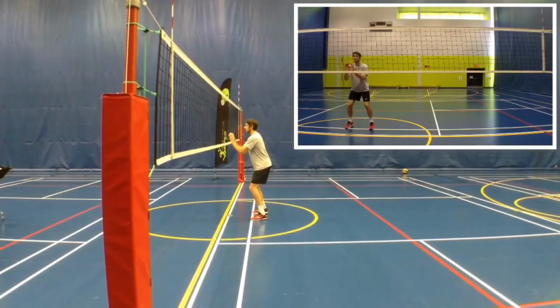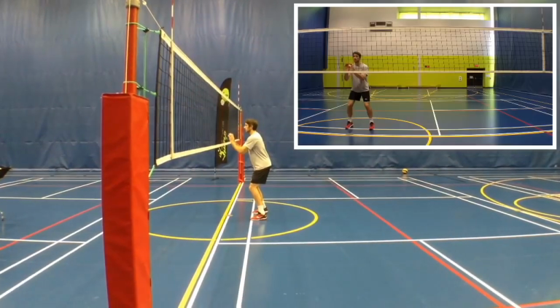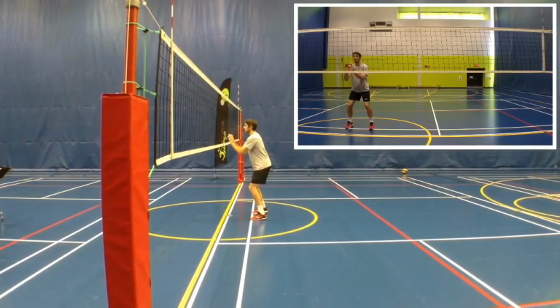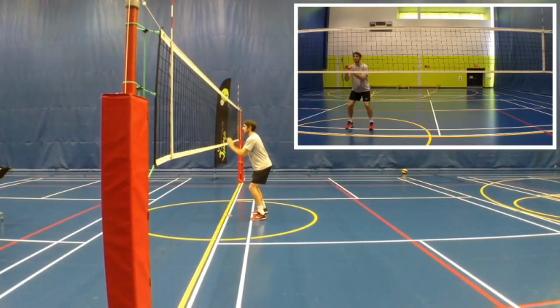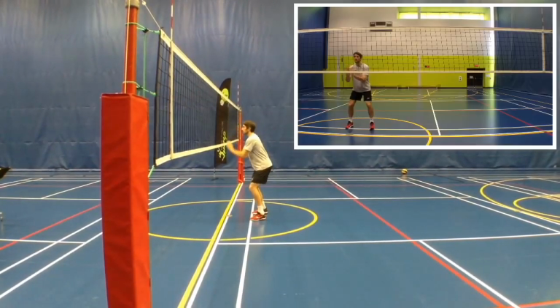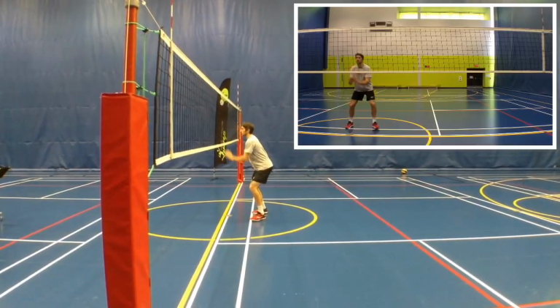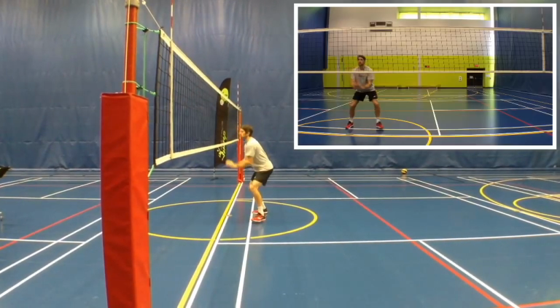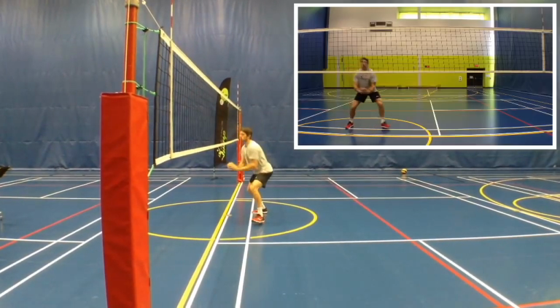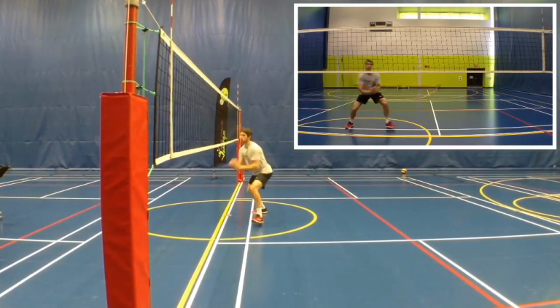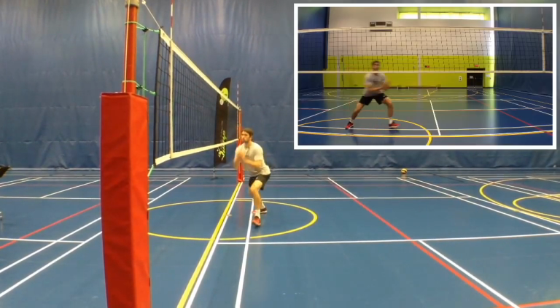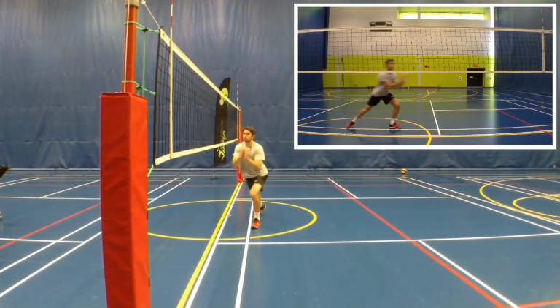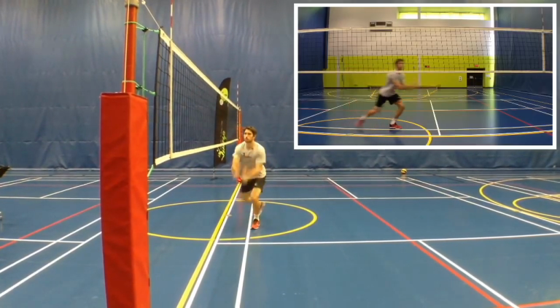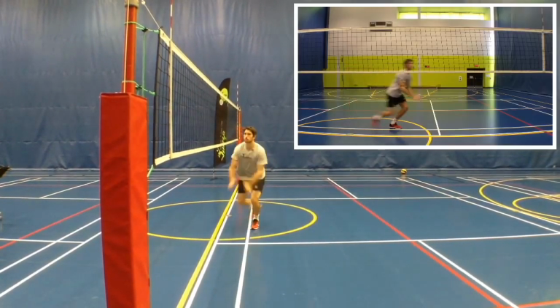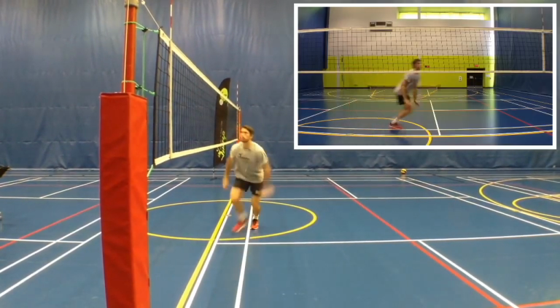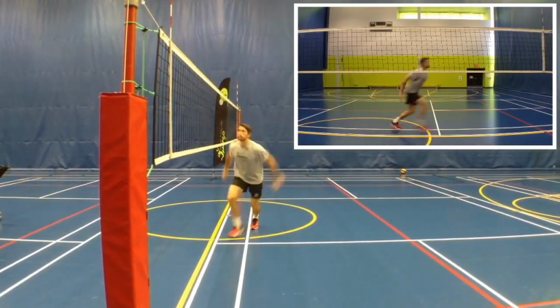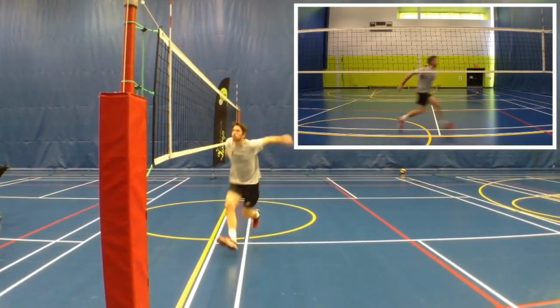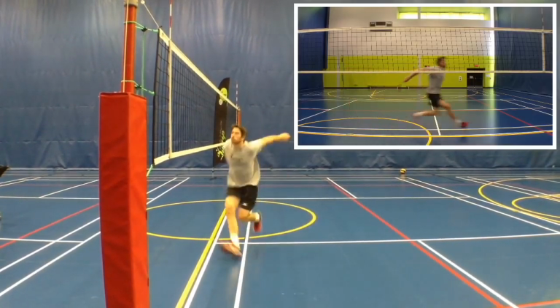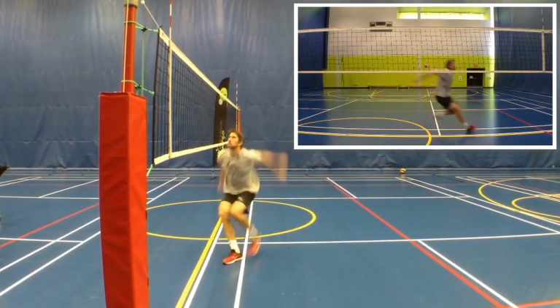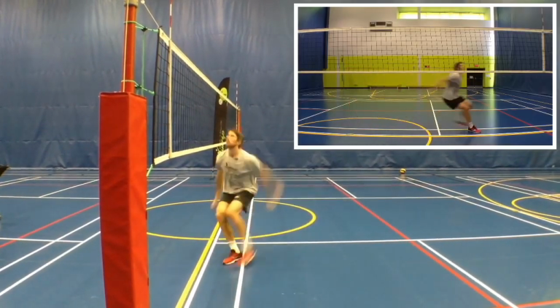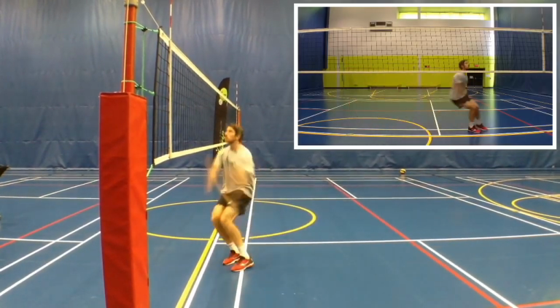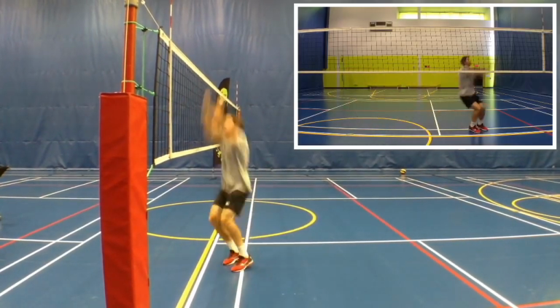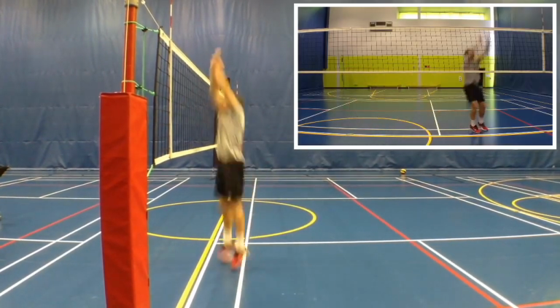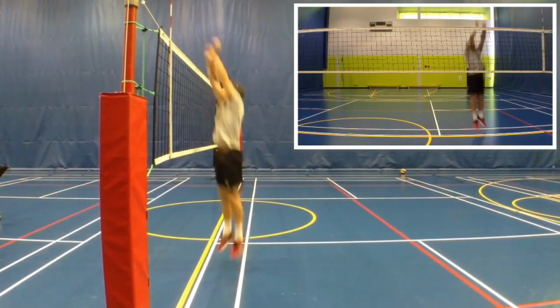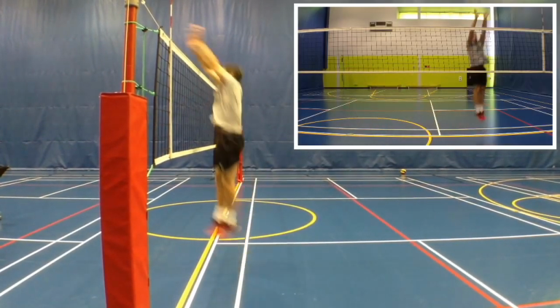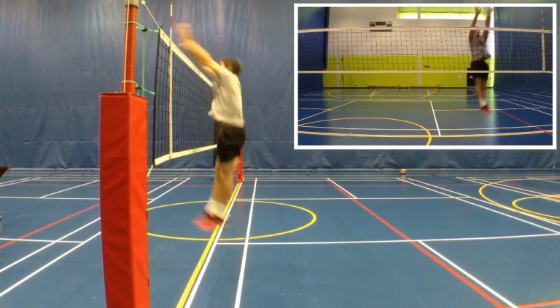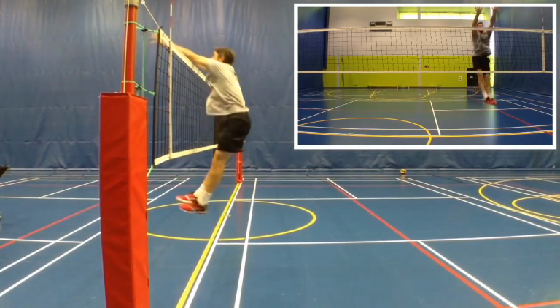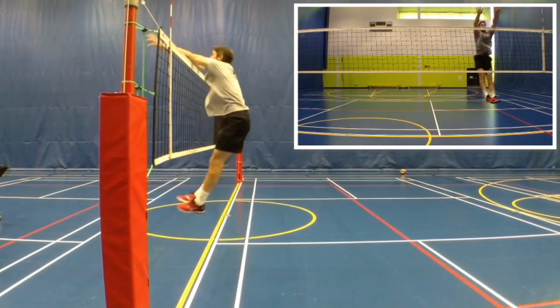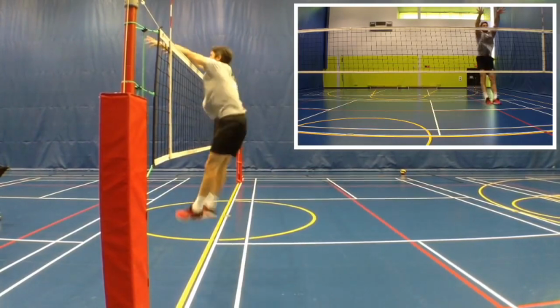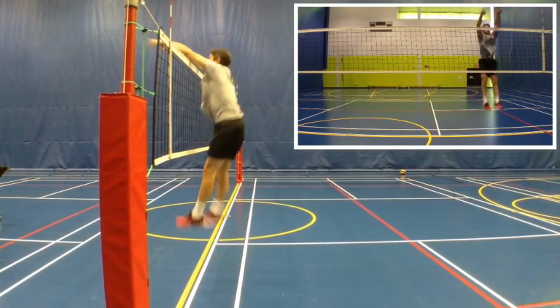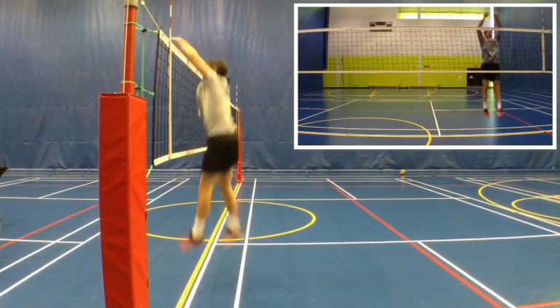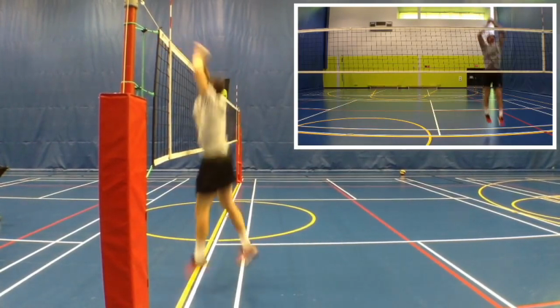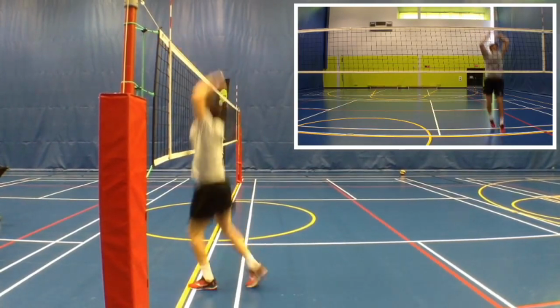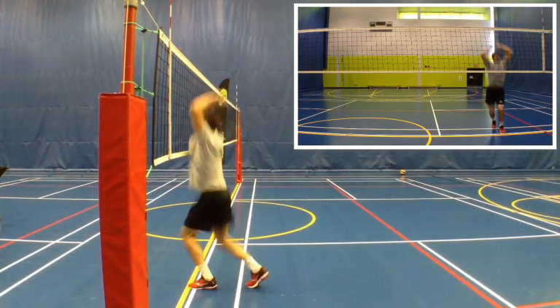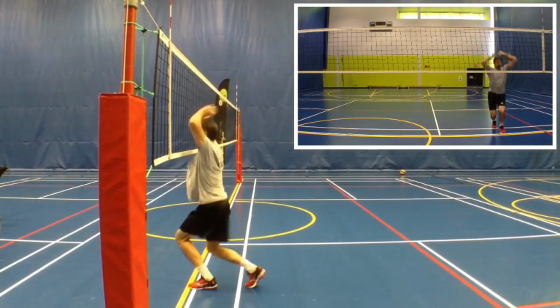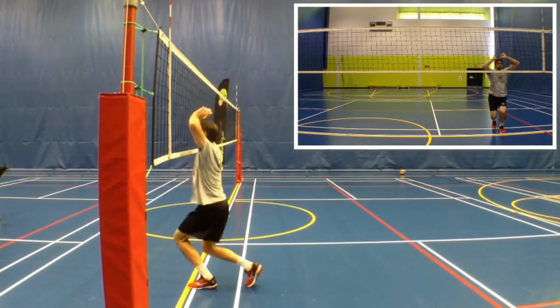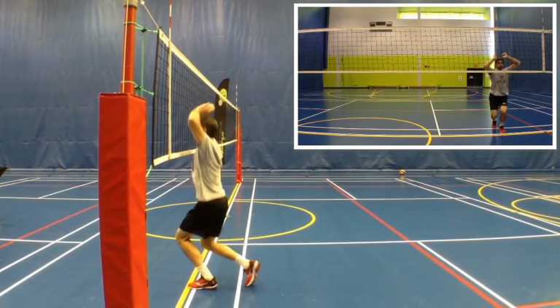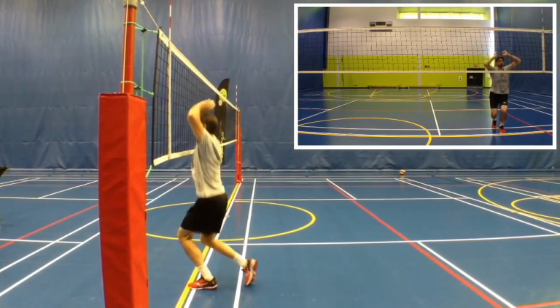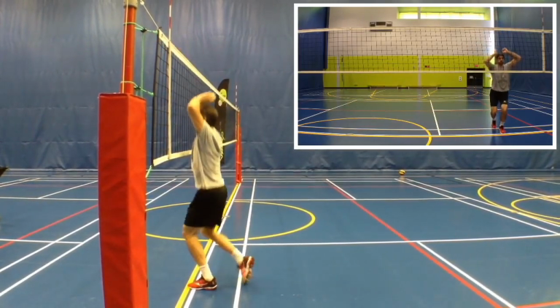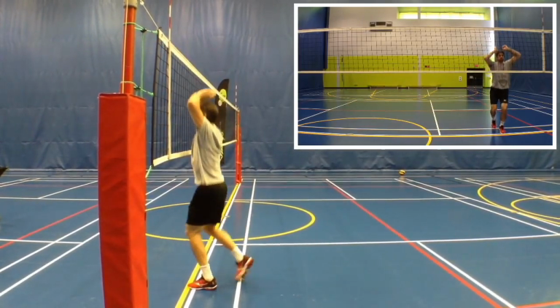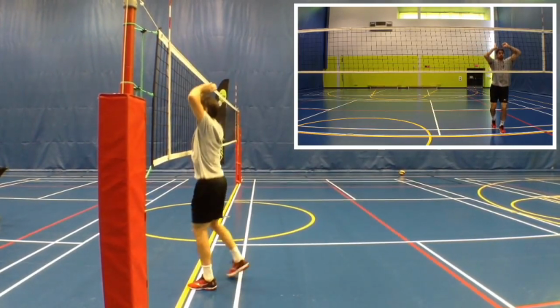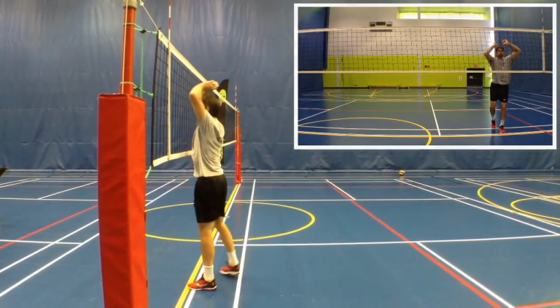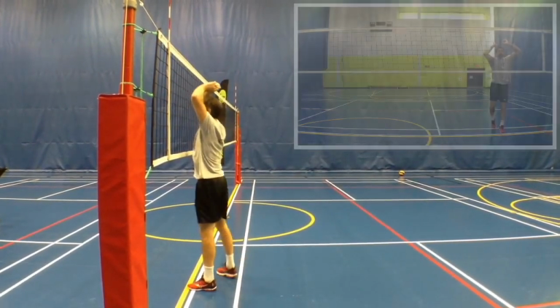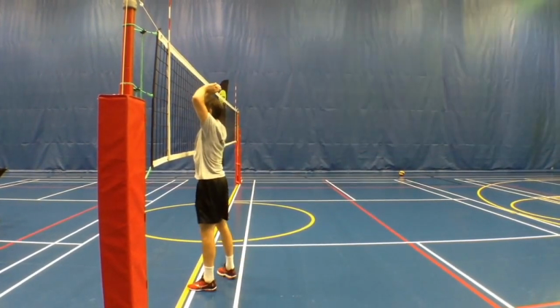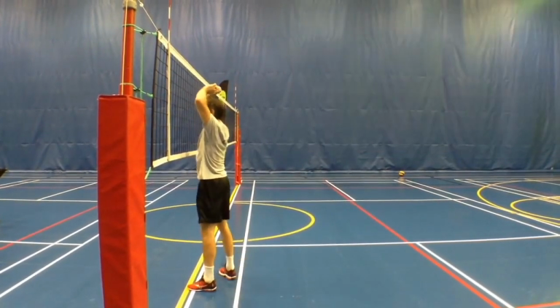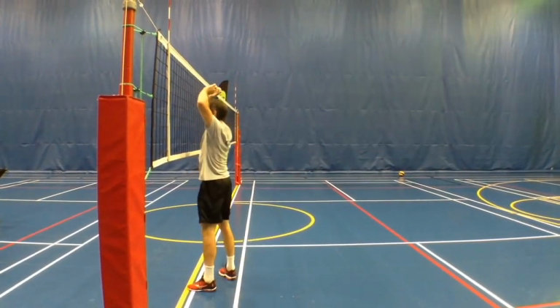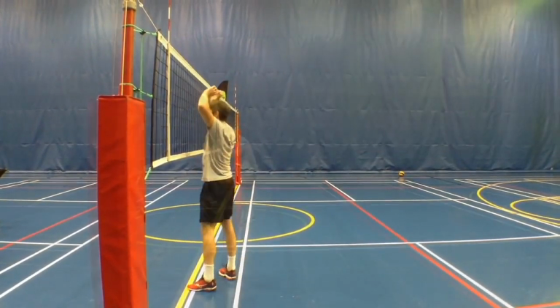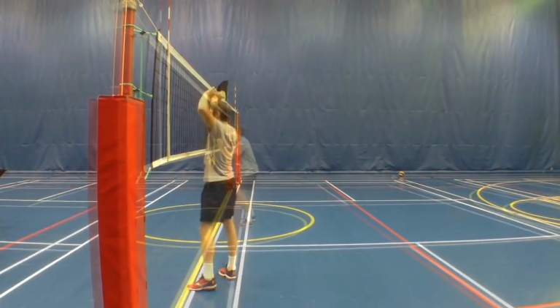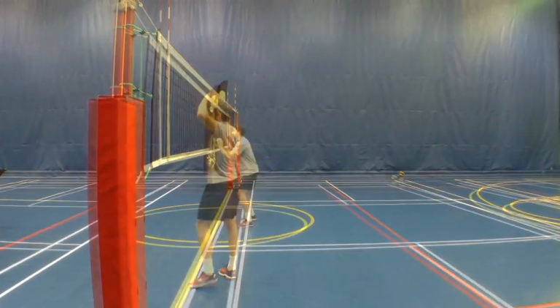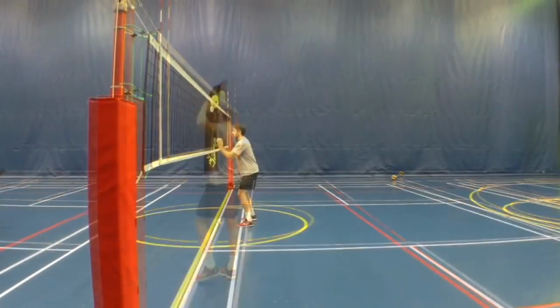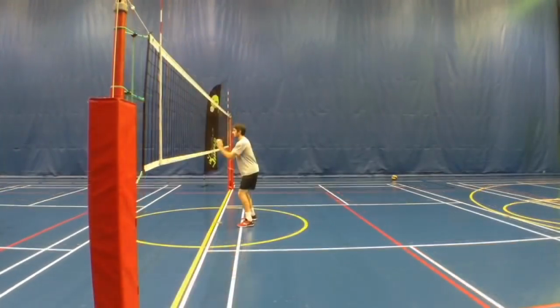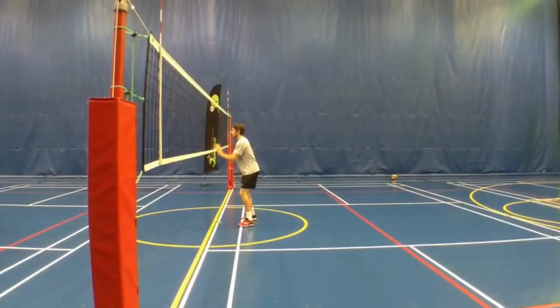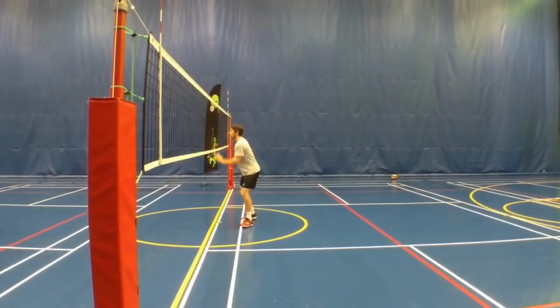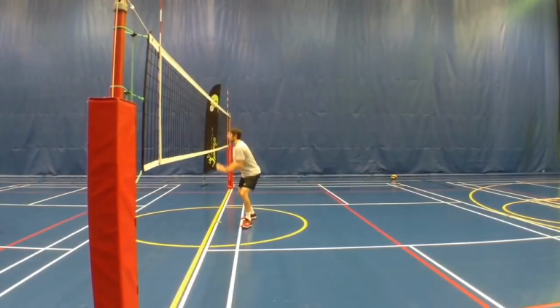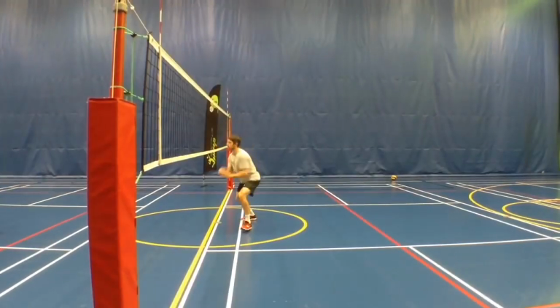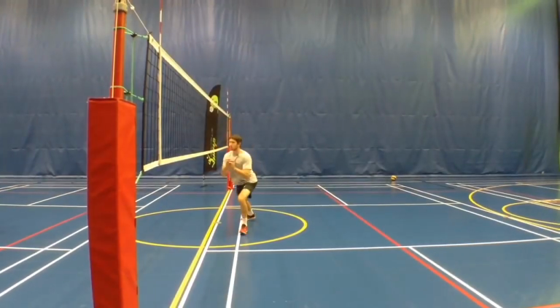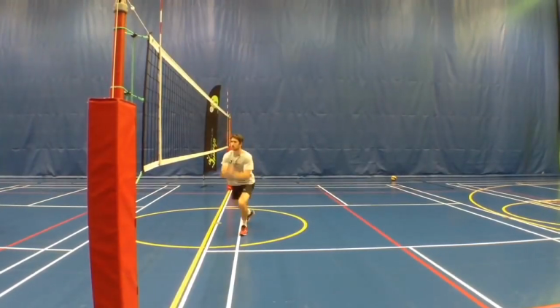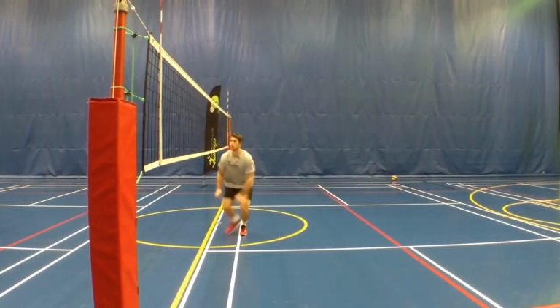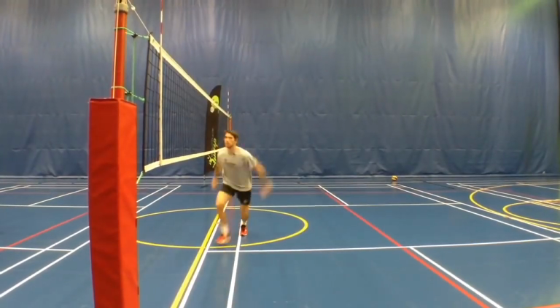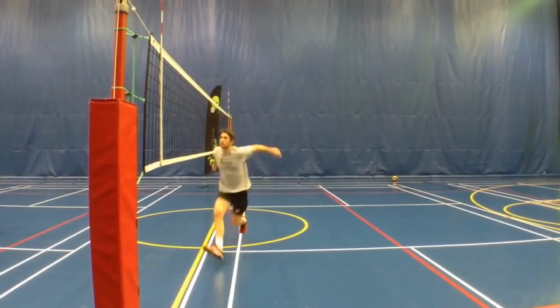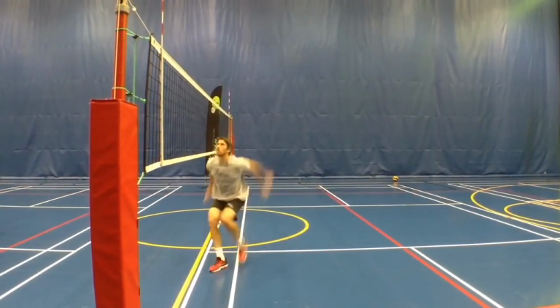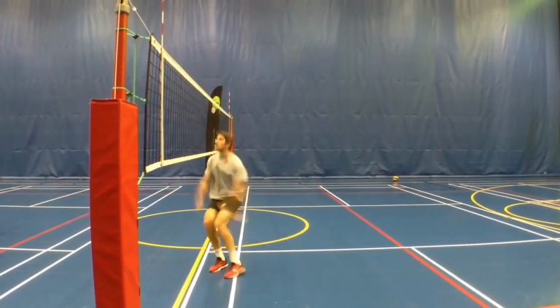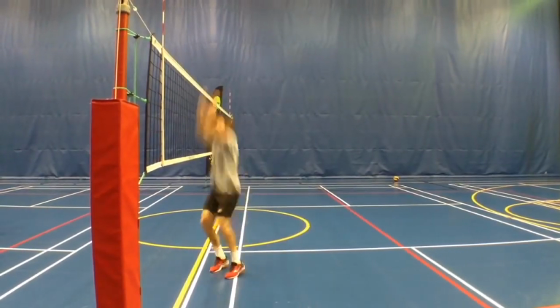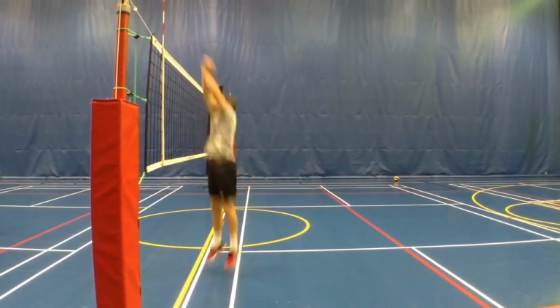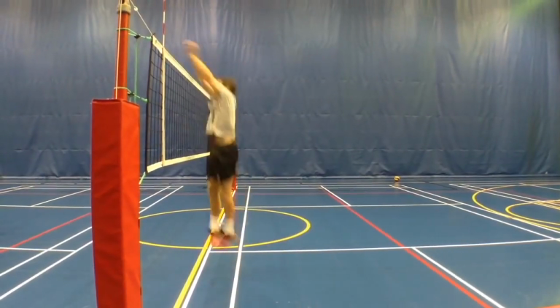Looking at it from both angles at the same time — just look at the press and the speed of the jump.